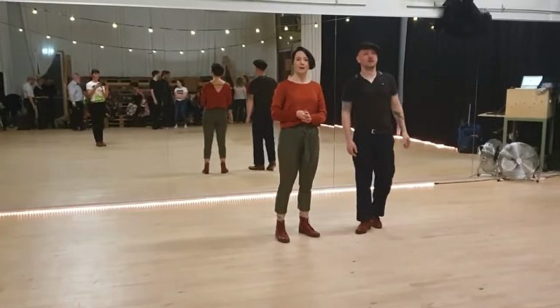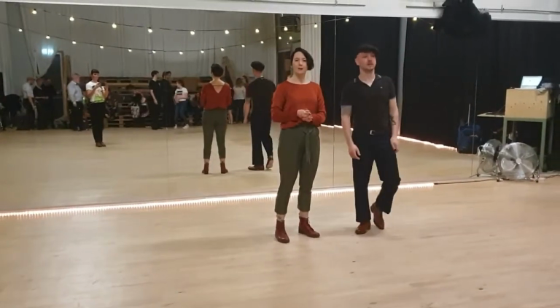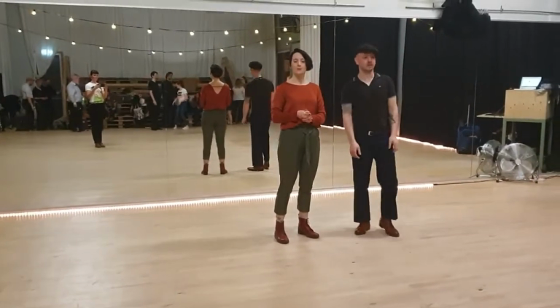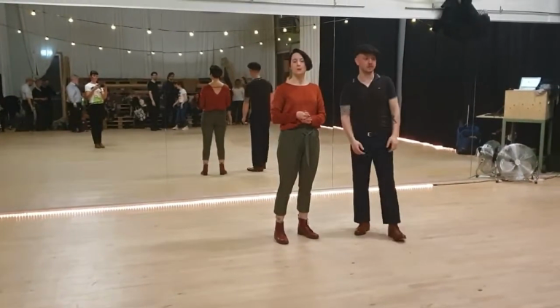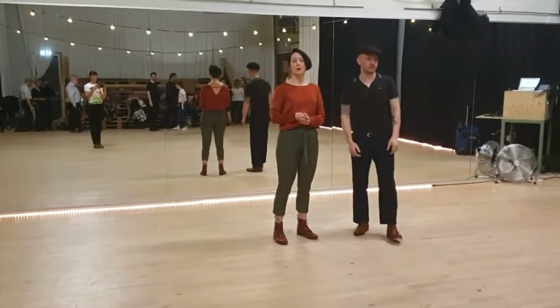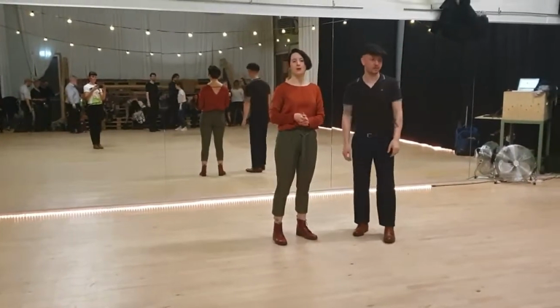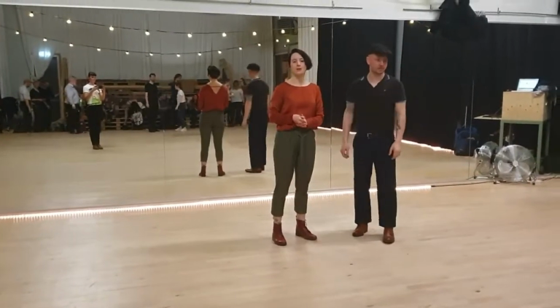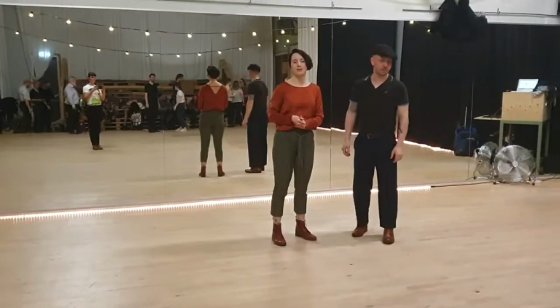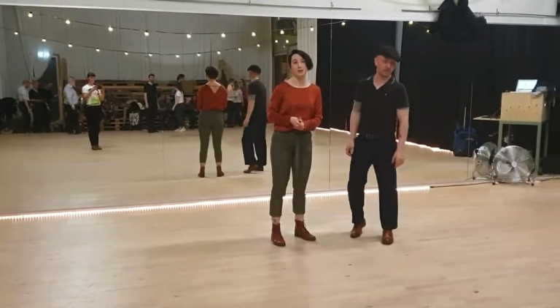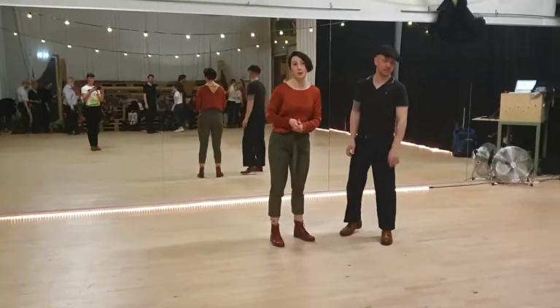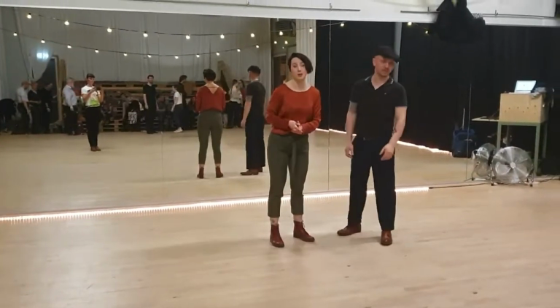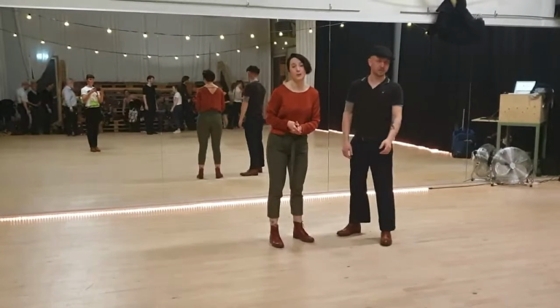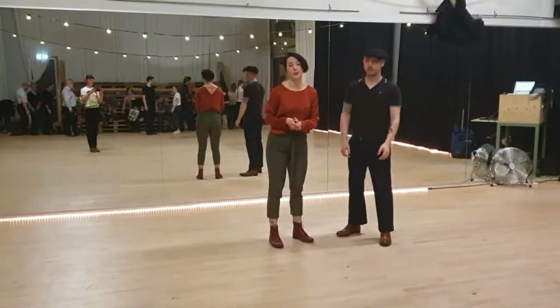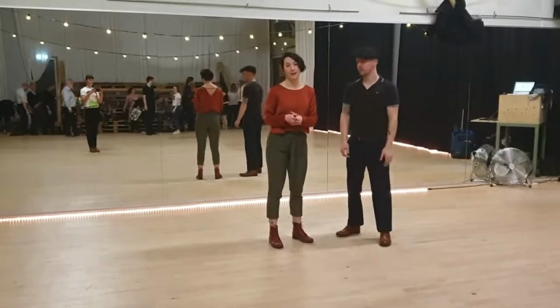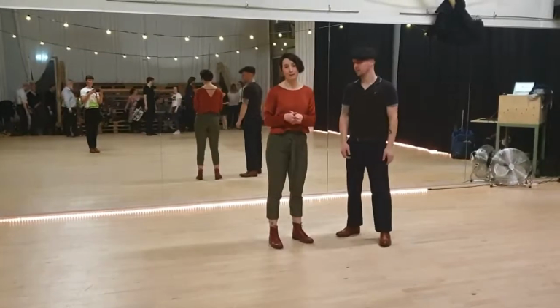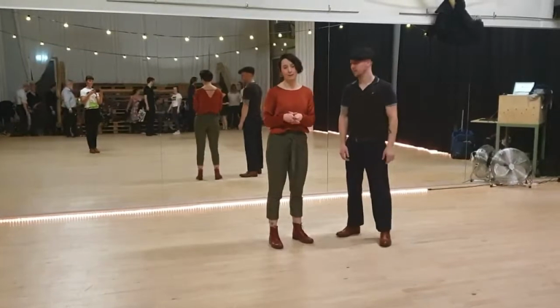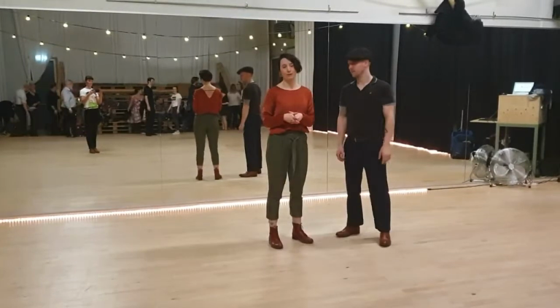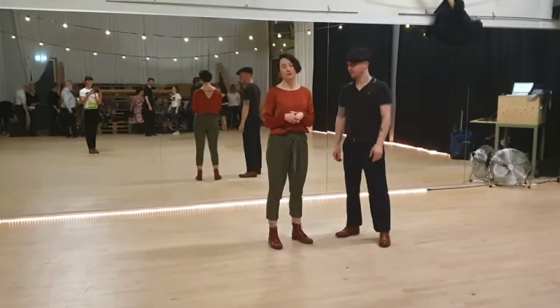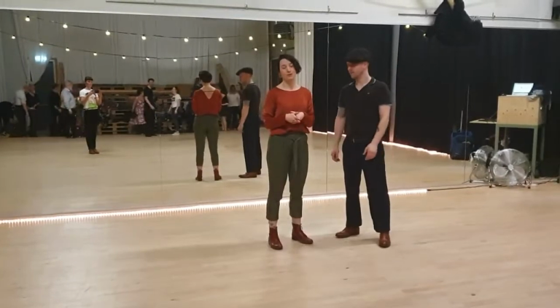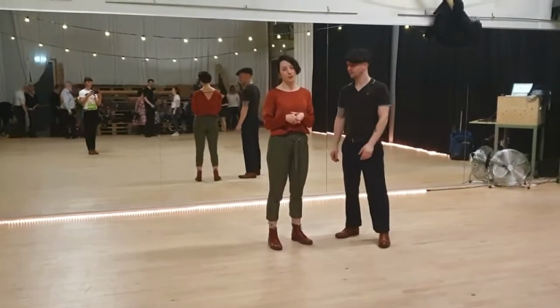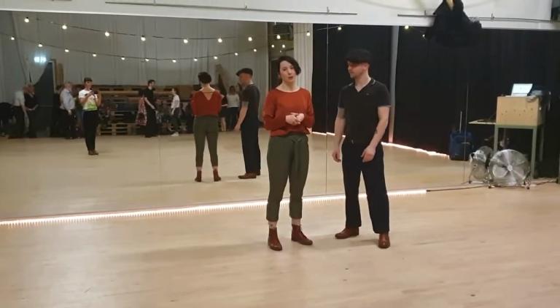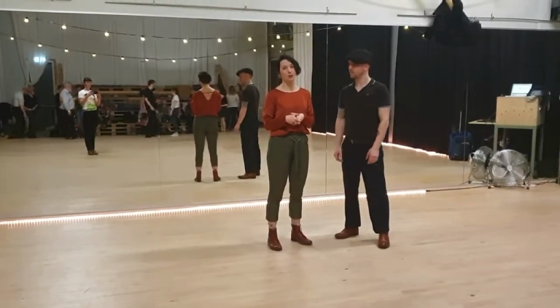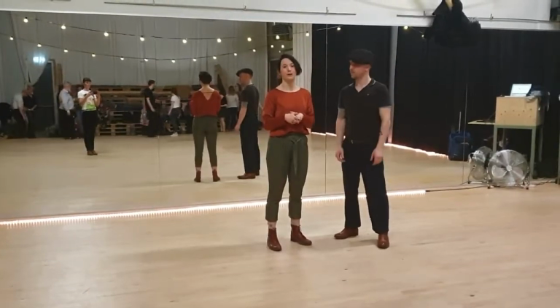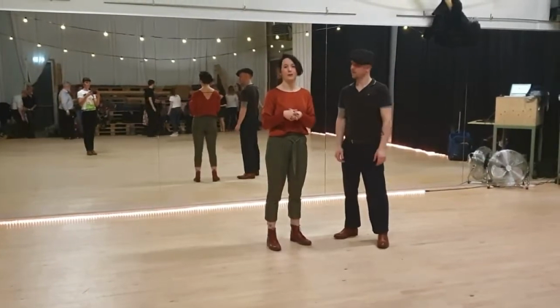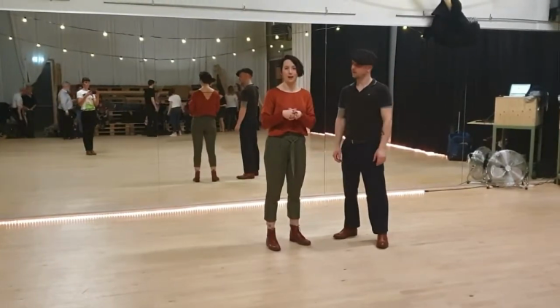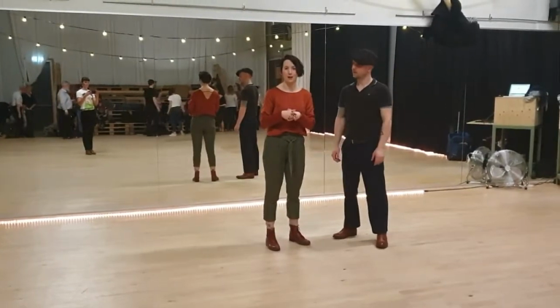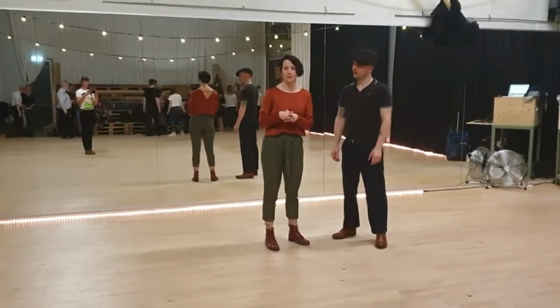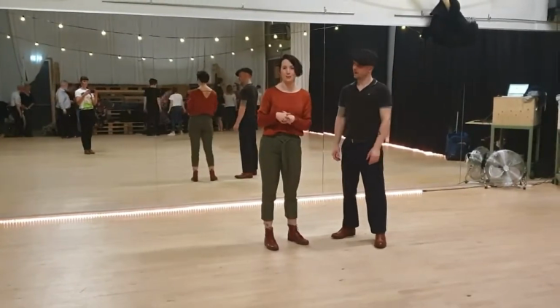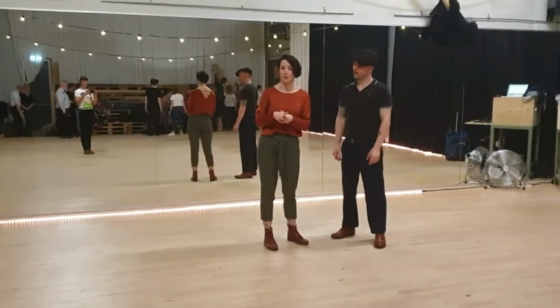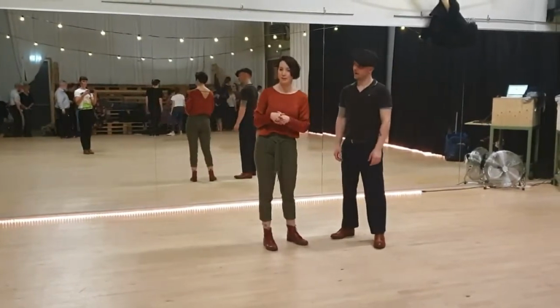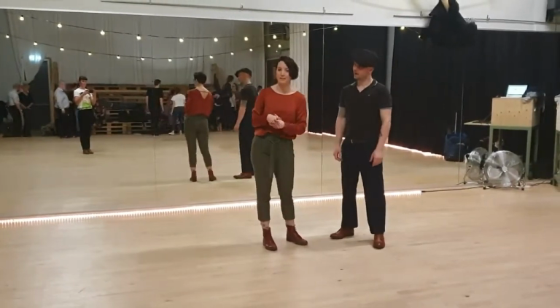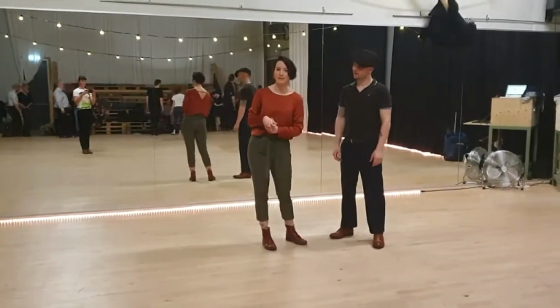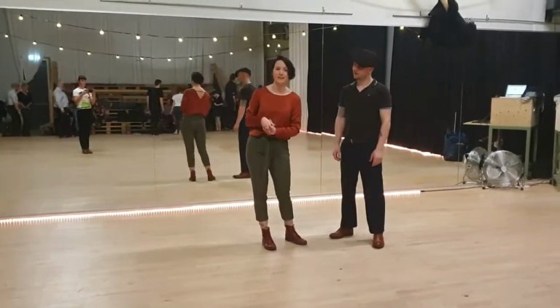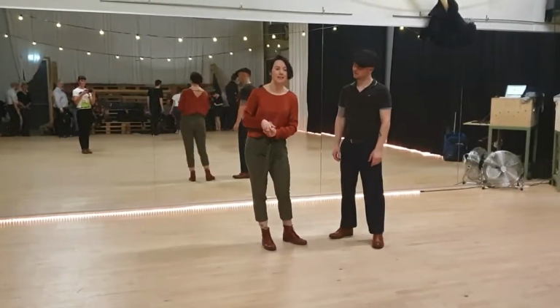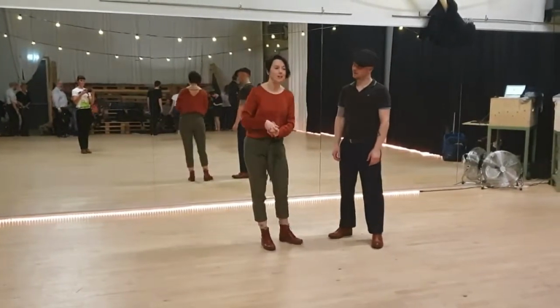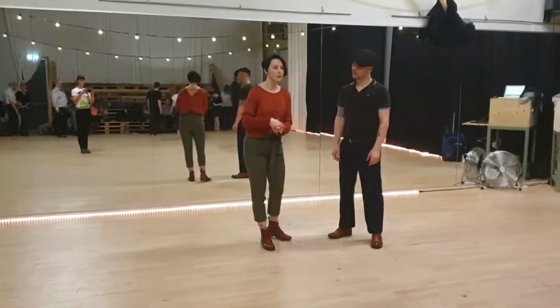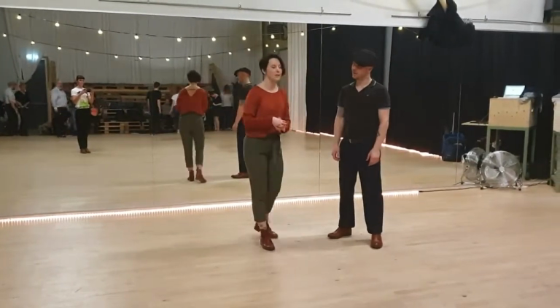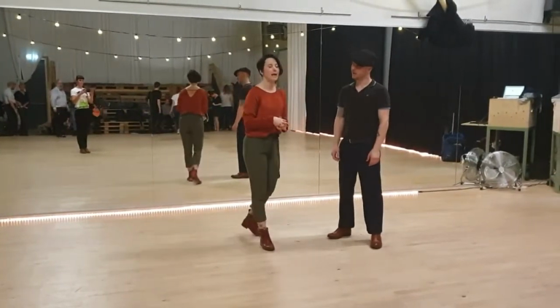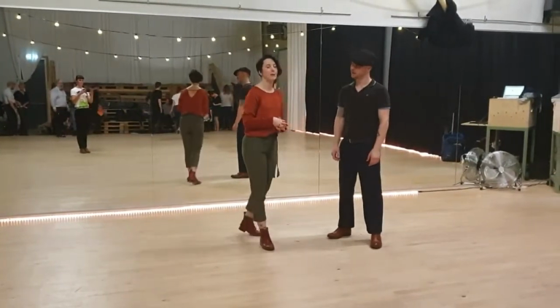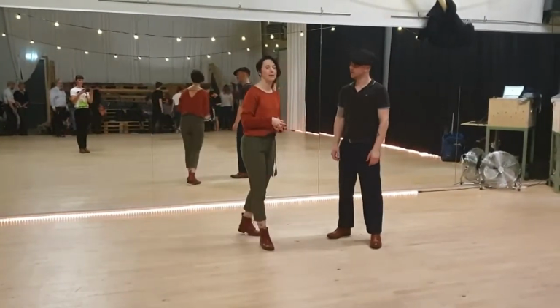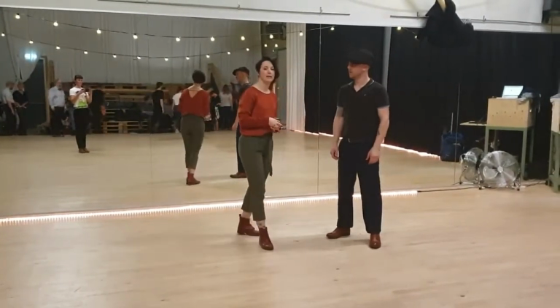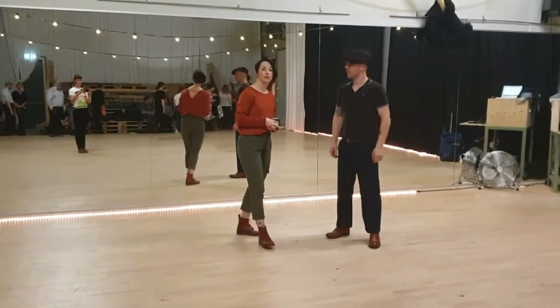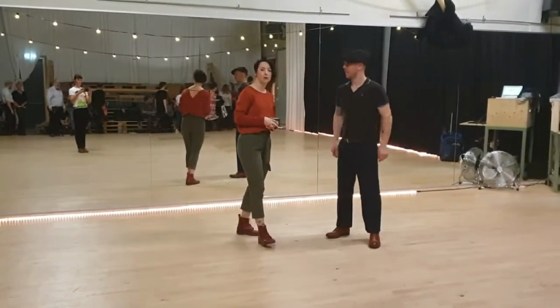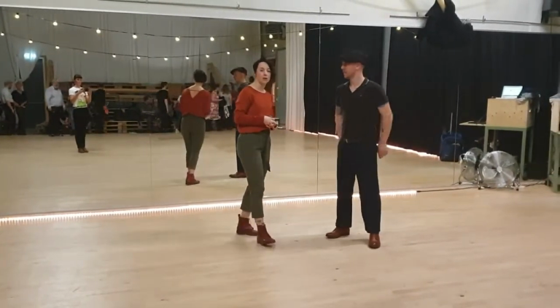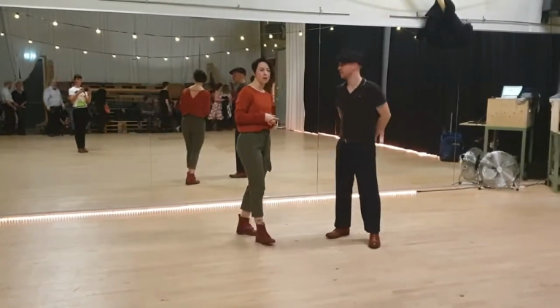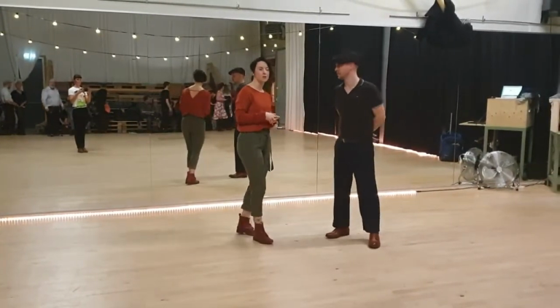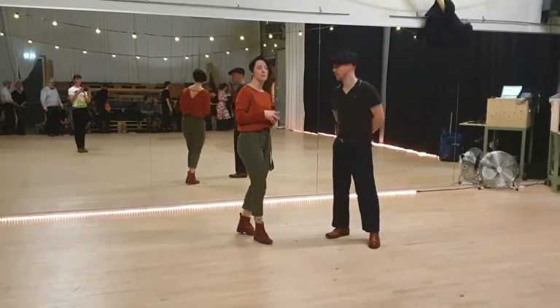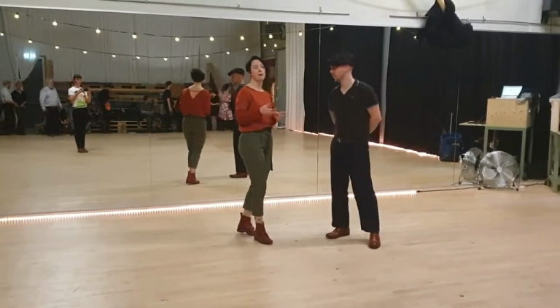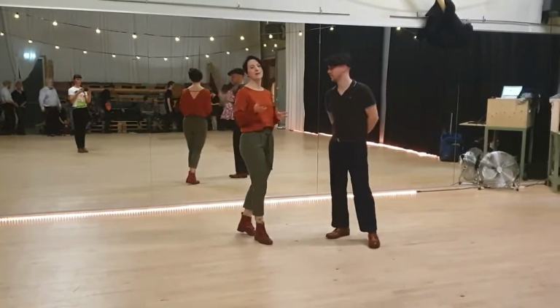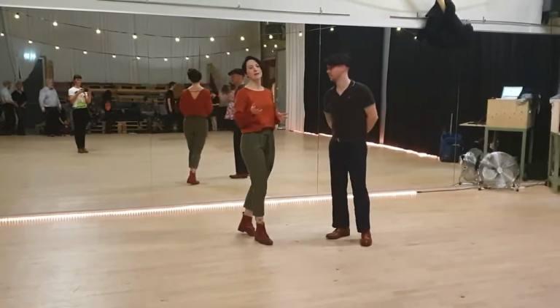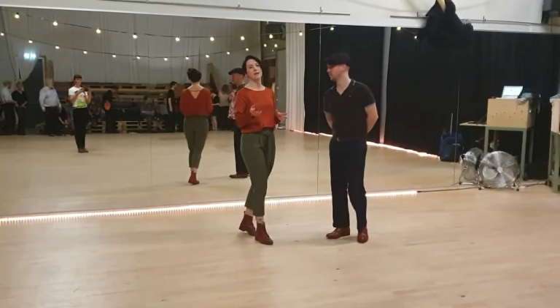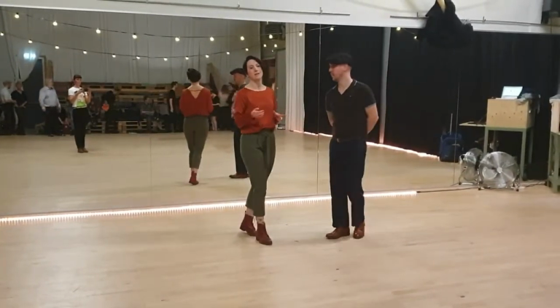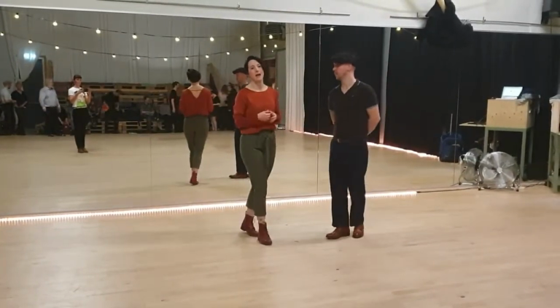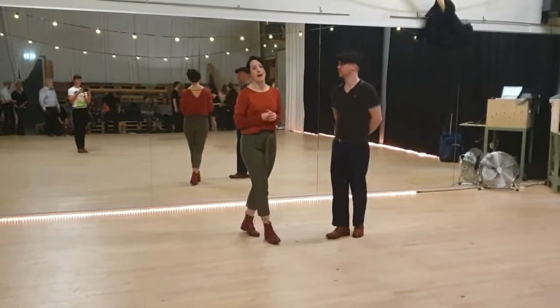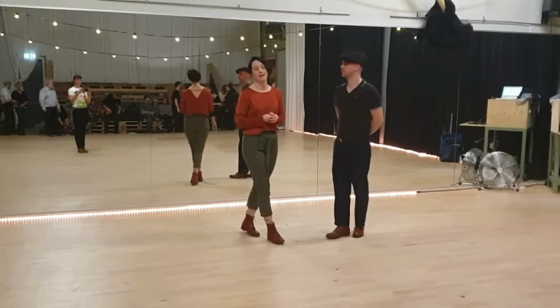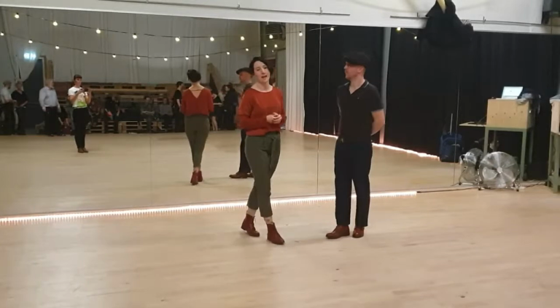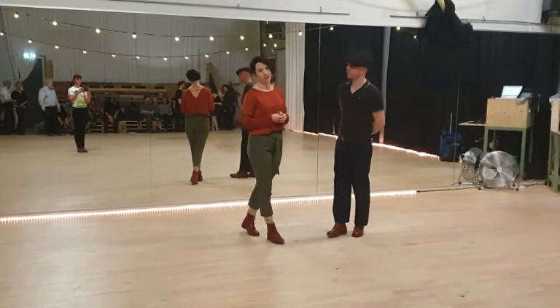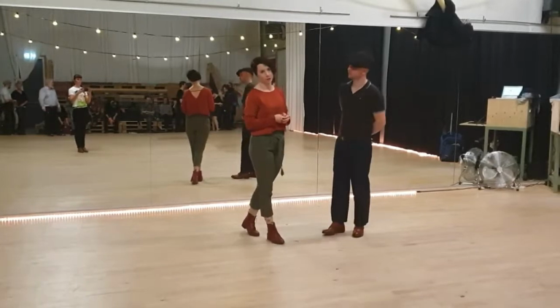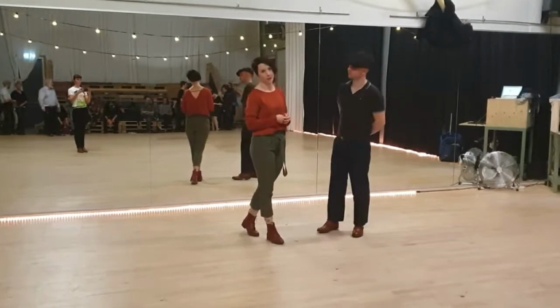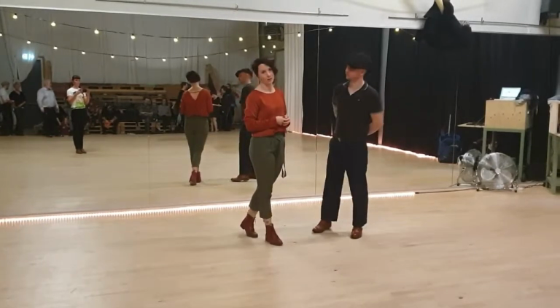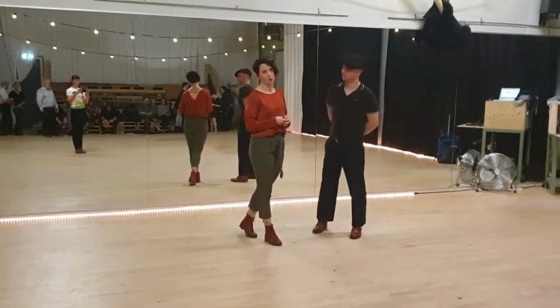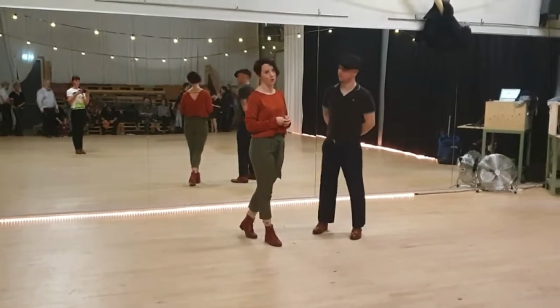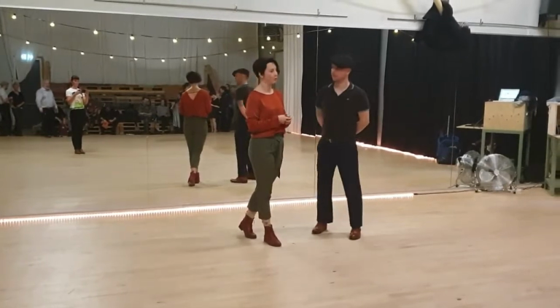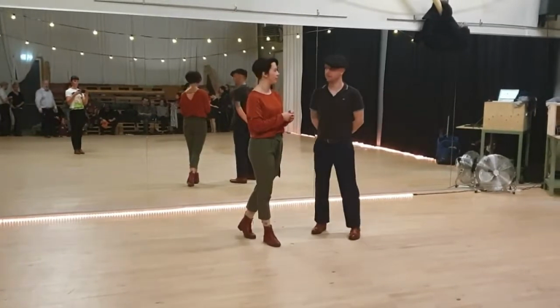Welcome to level two, class number seven. Today we did the Charleston basics and the hand-to-hand Charleston.